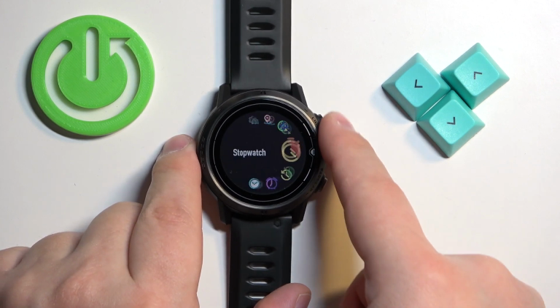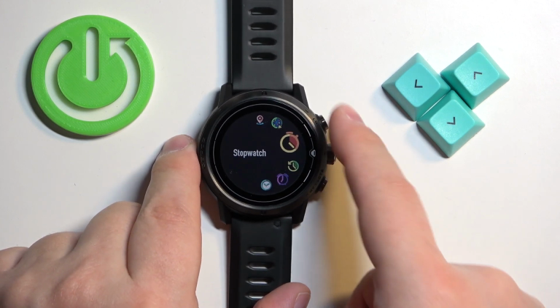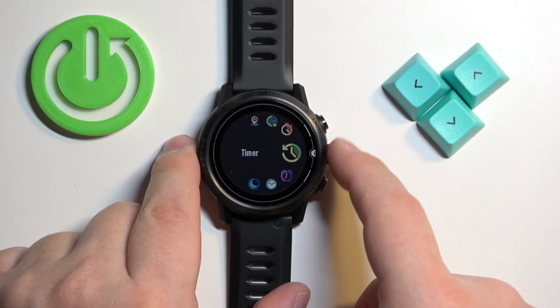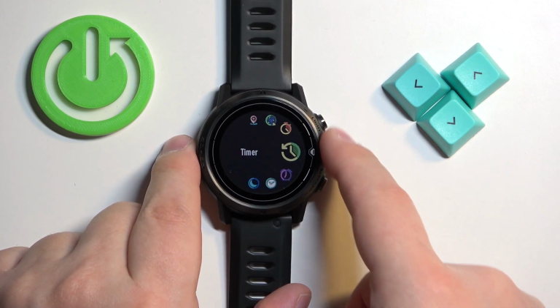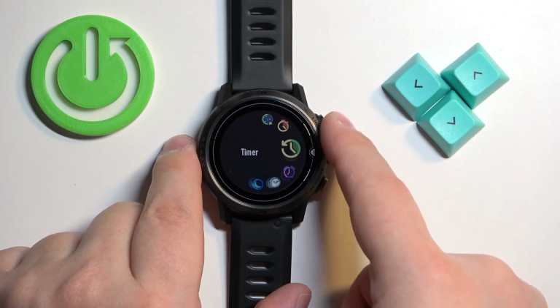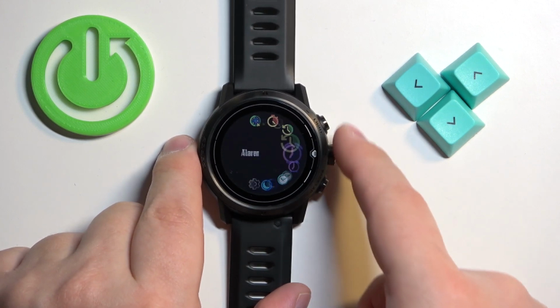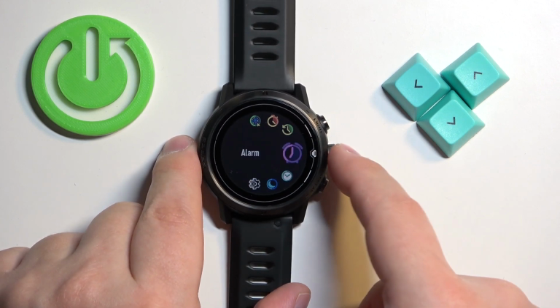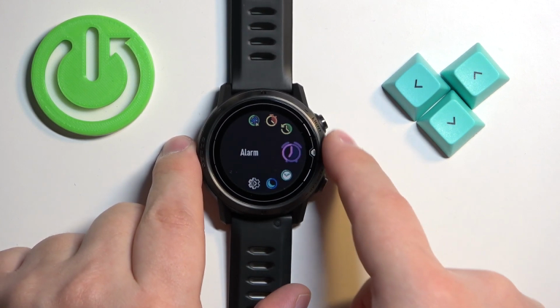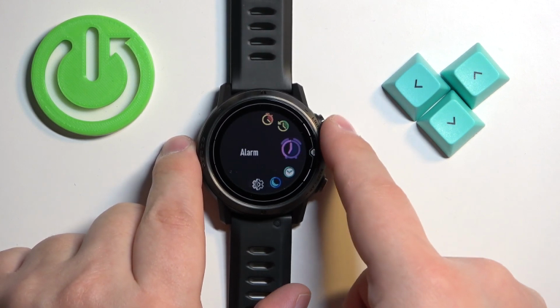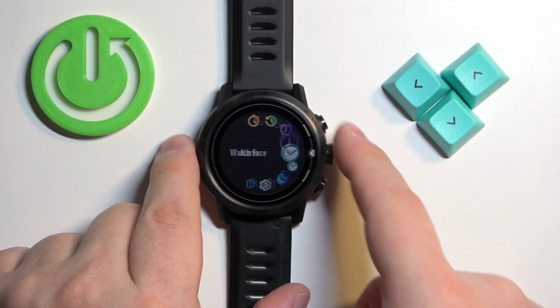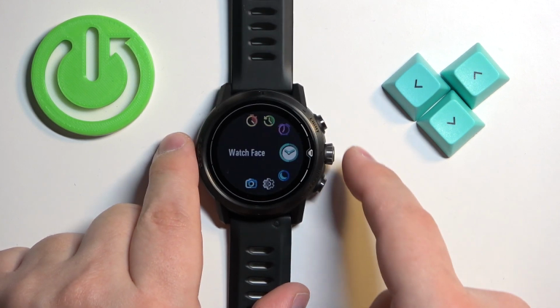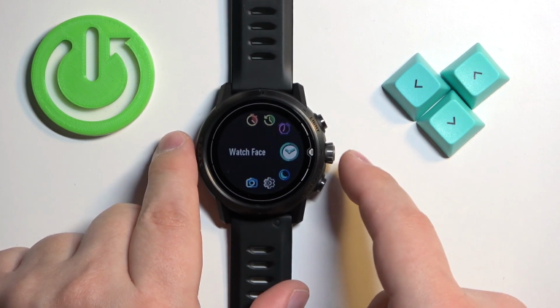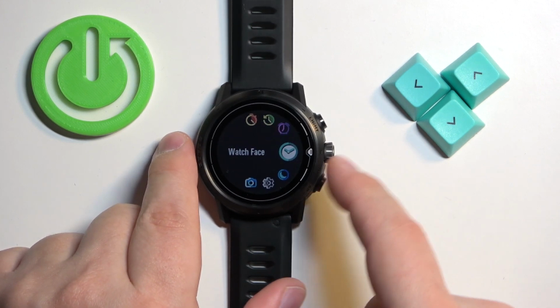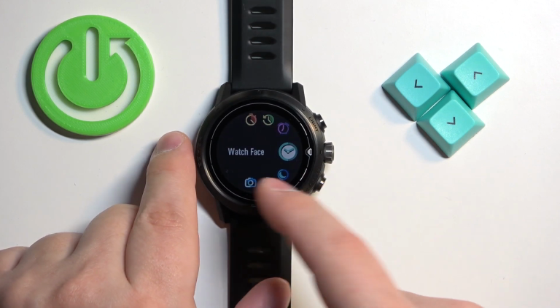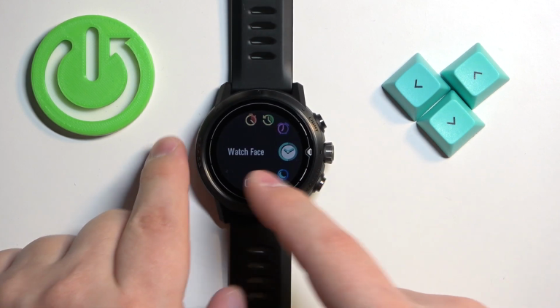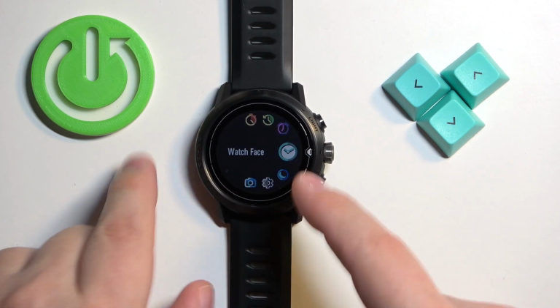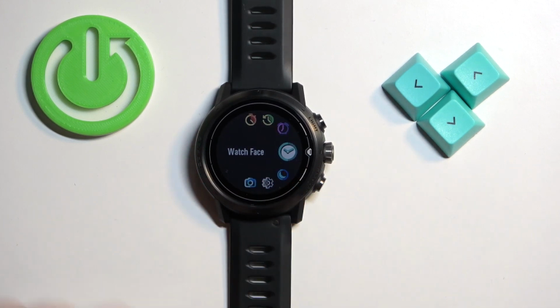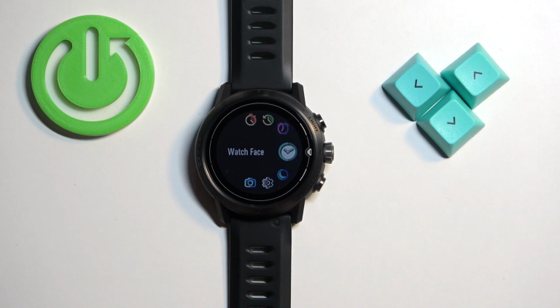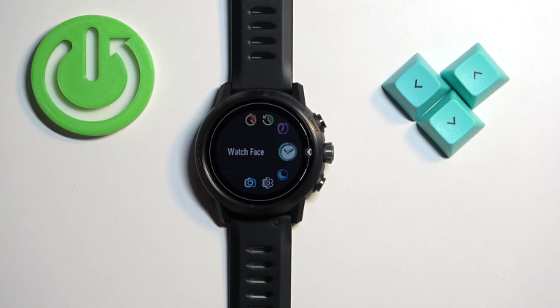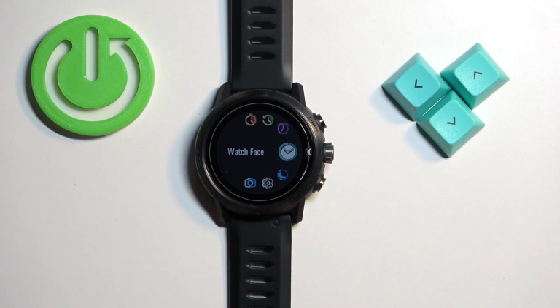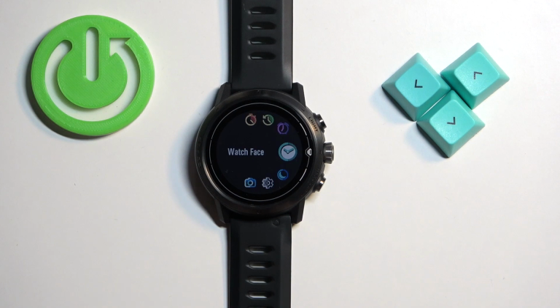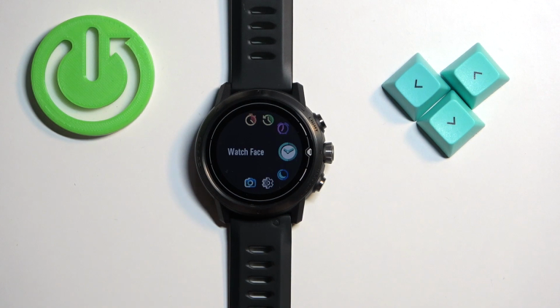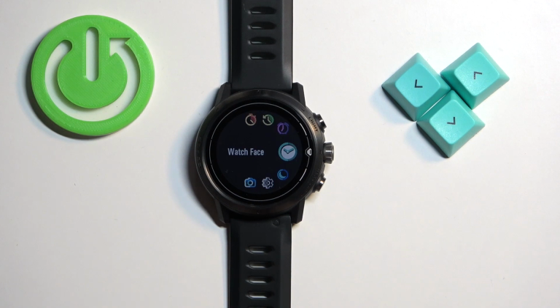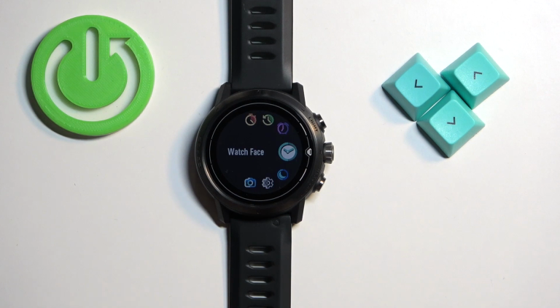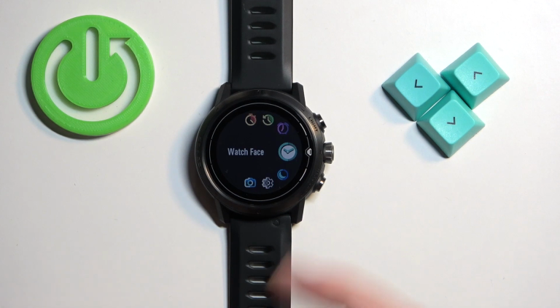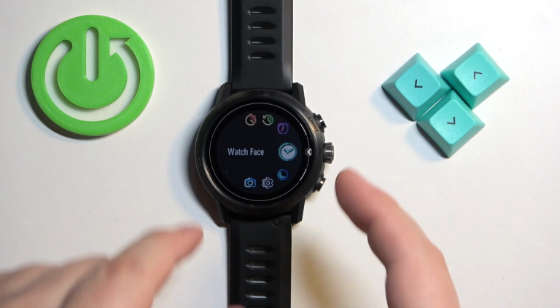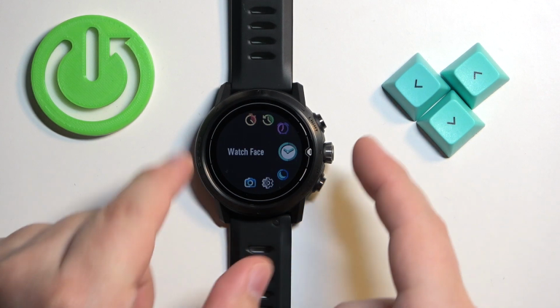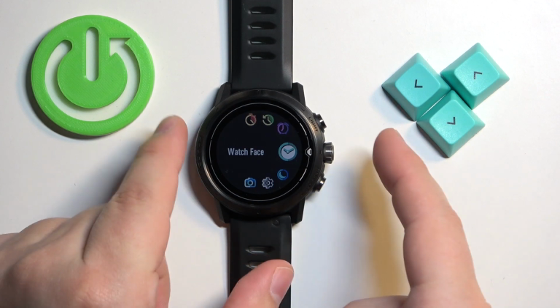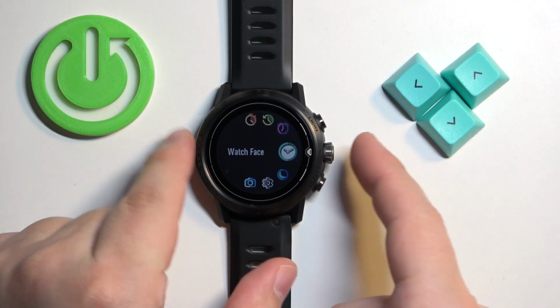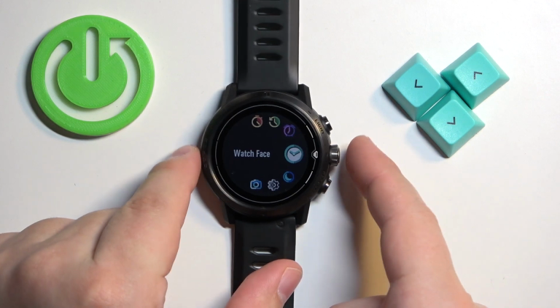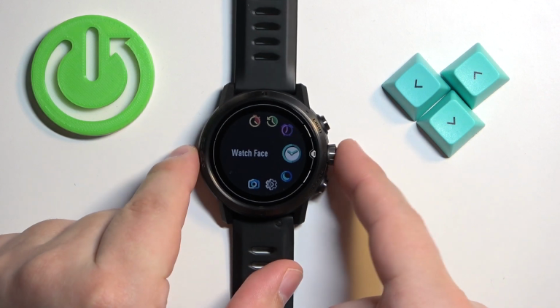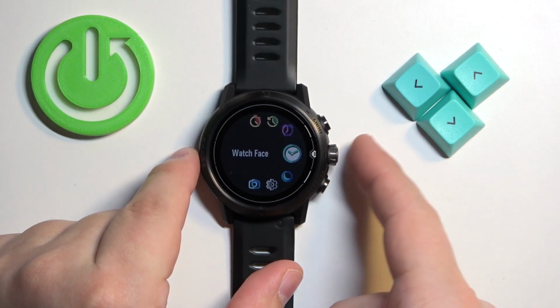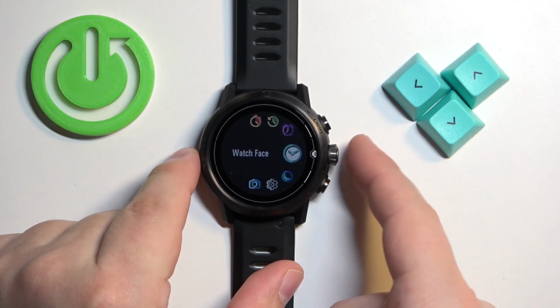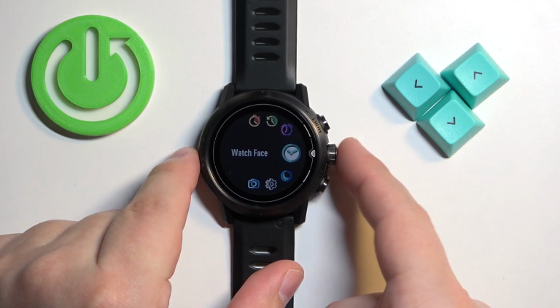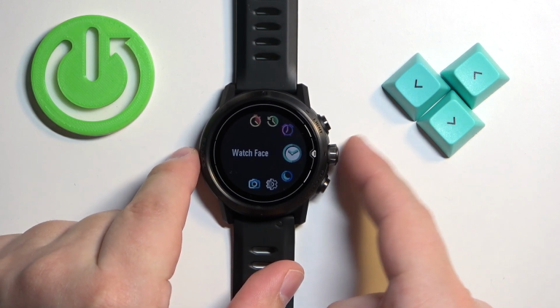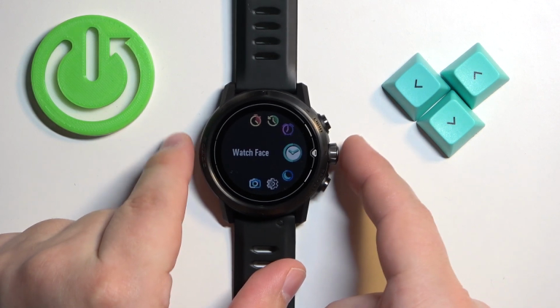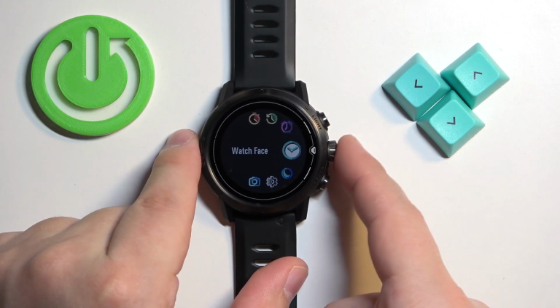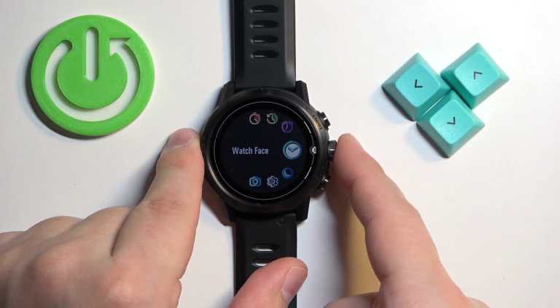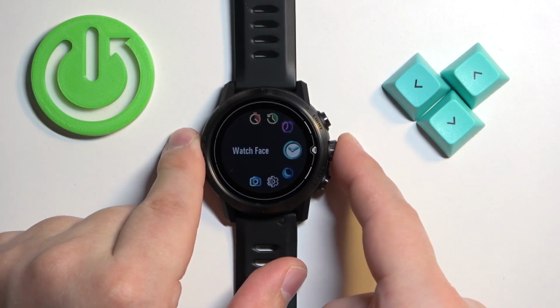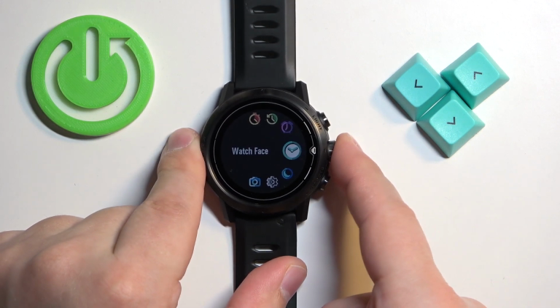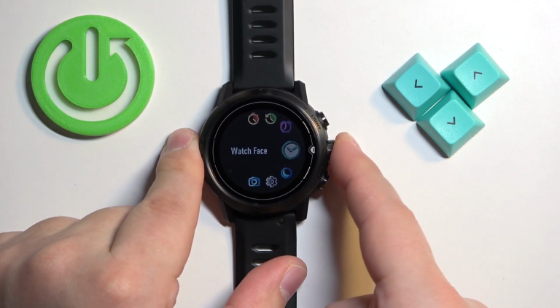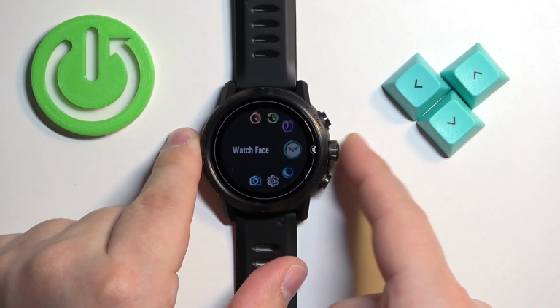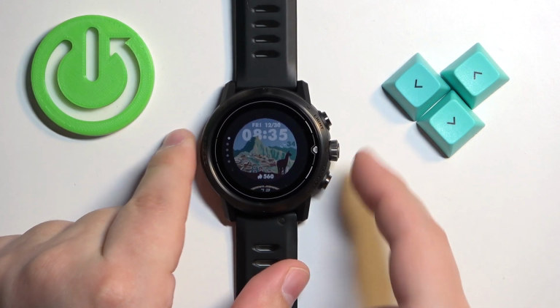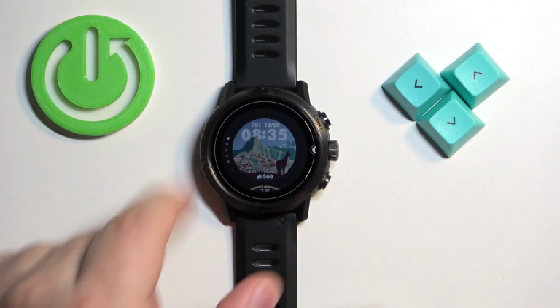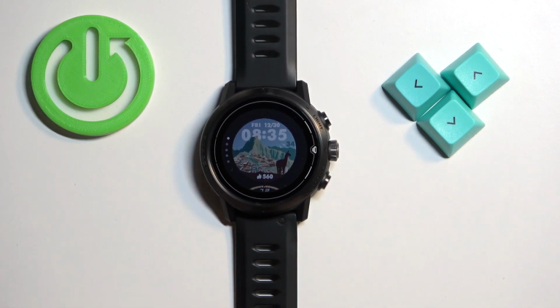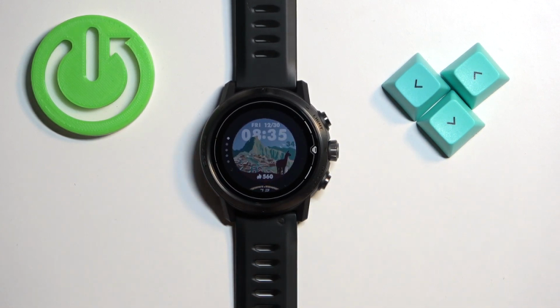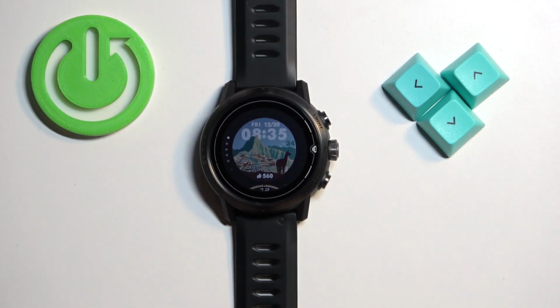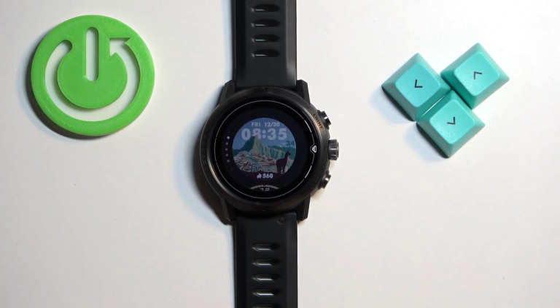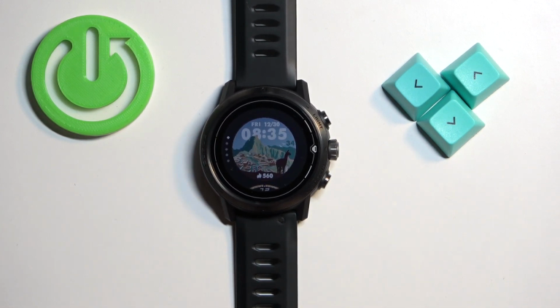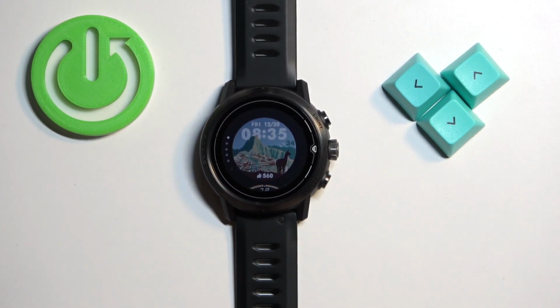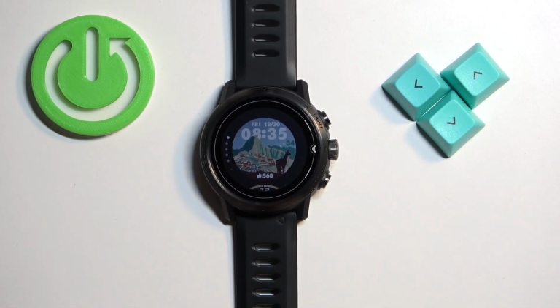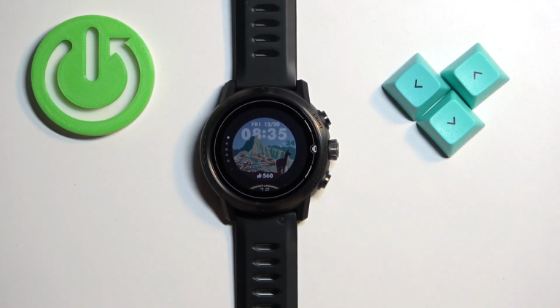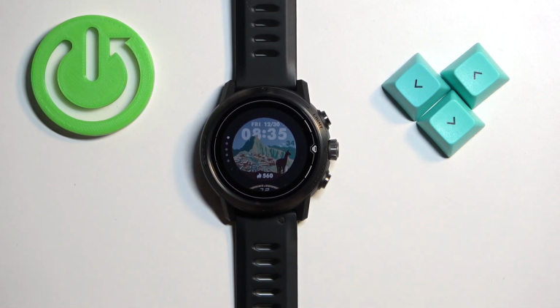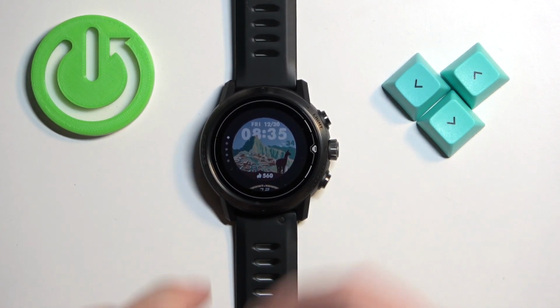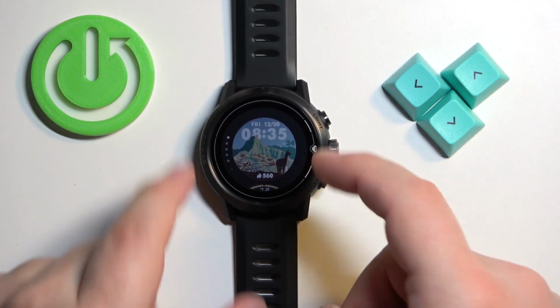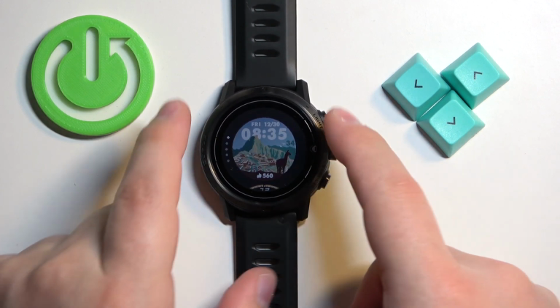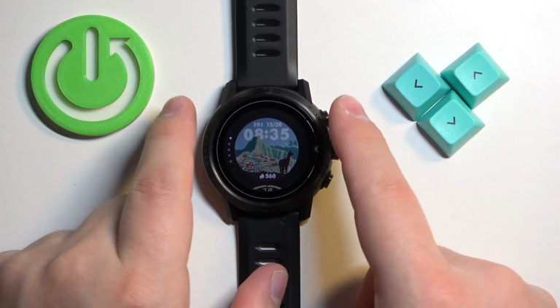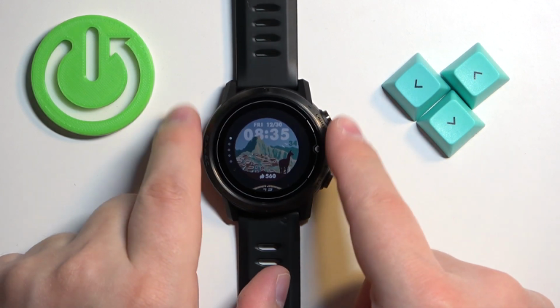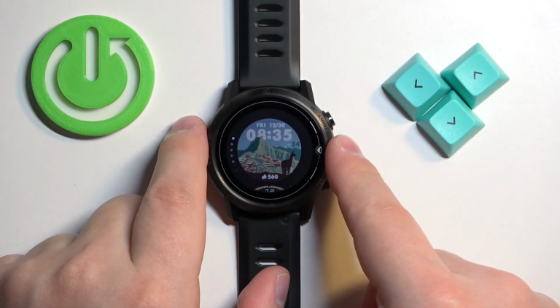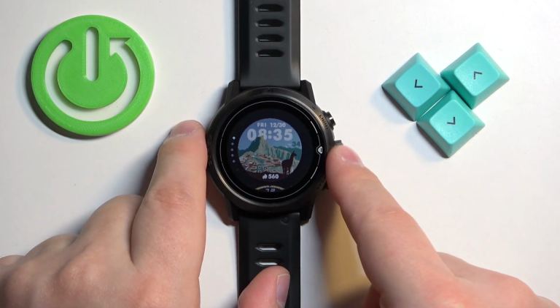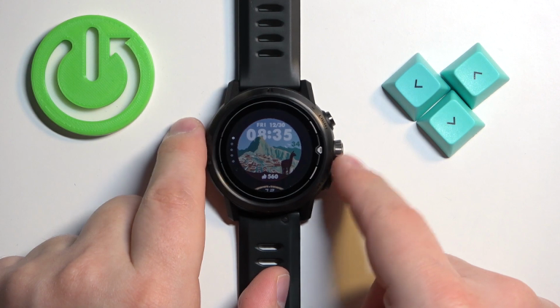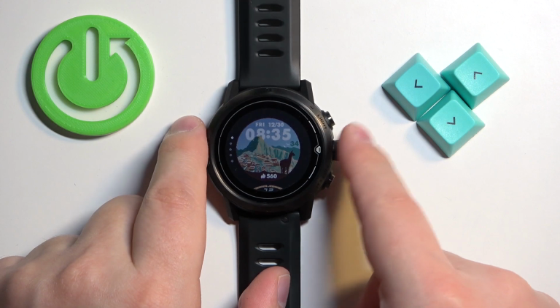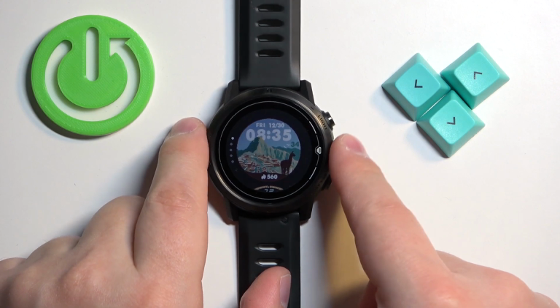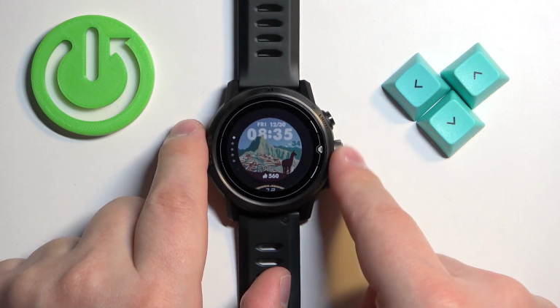Scroll through the menu, select the watch face option, and once you select it press the crown button to enter. It will open the watch face menu.